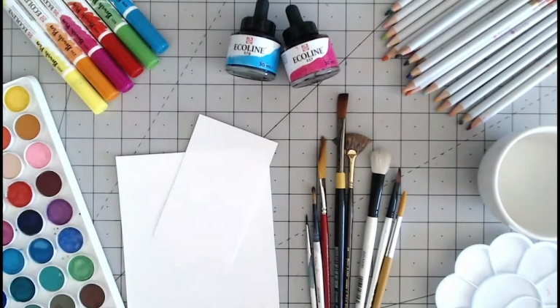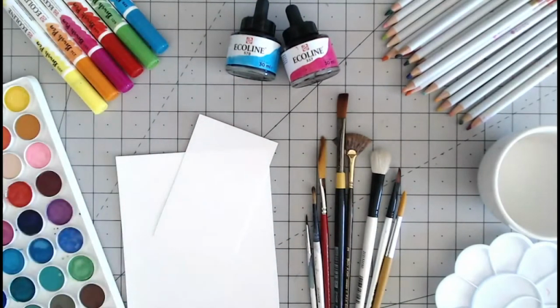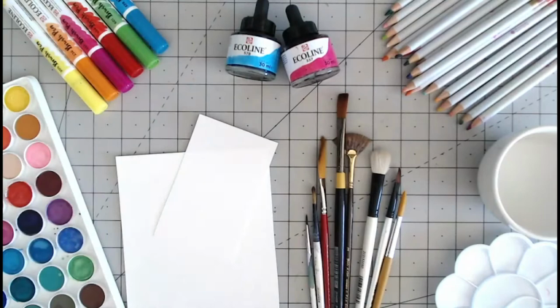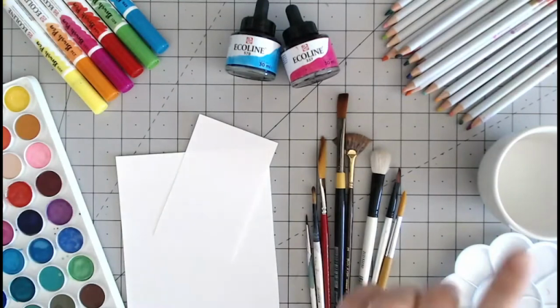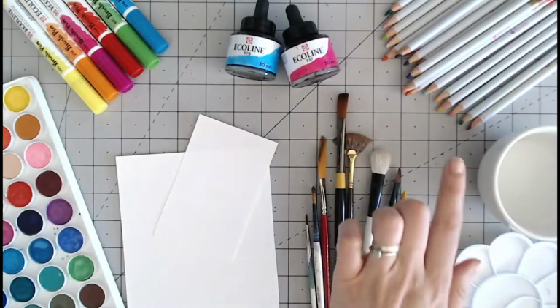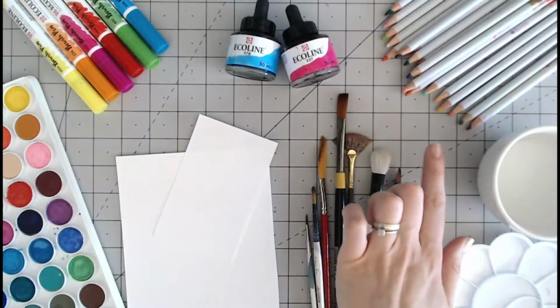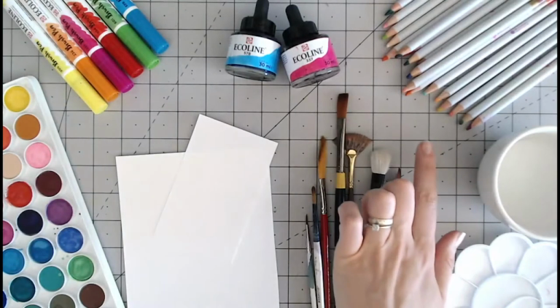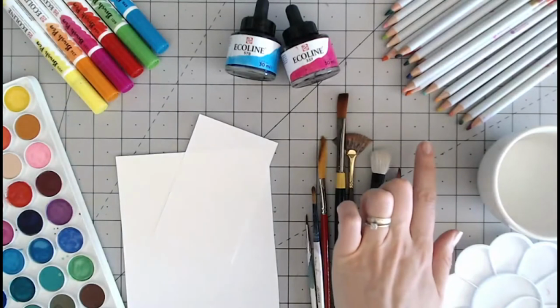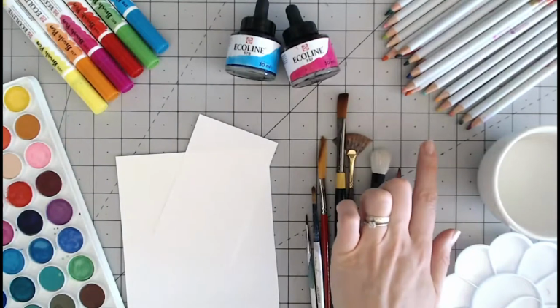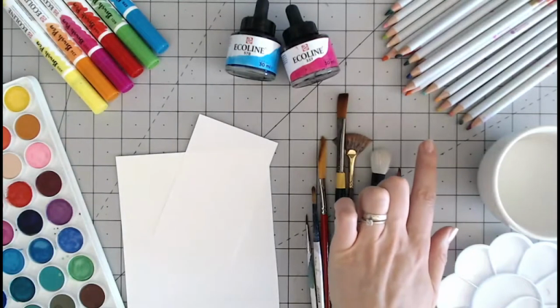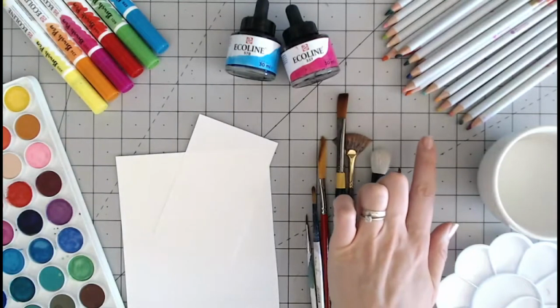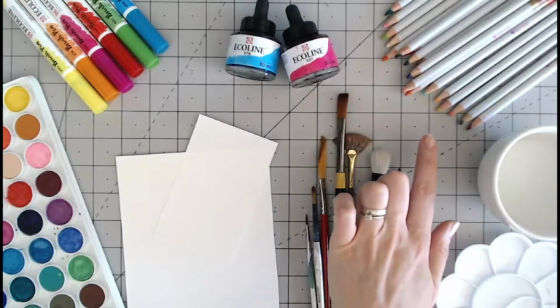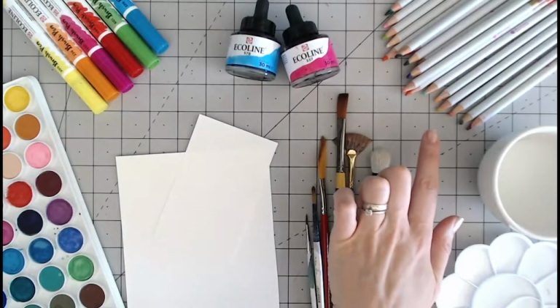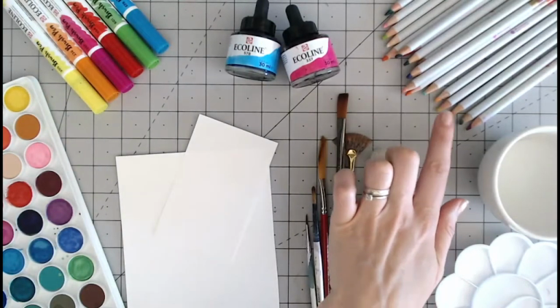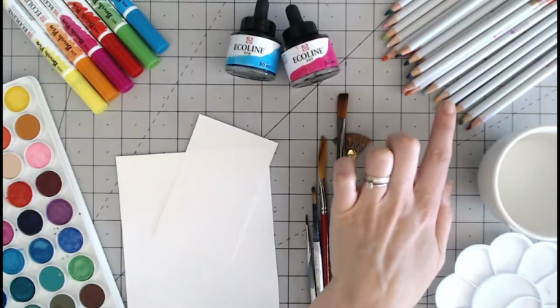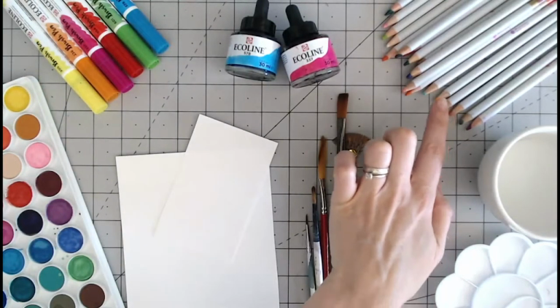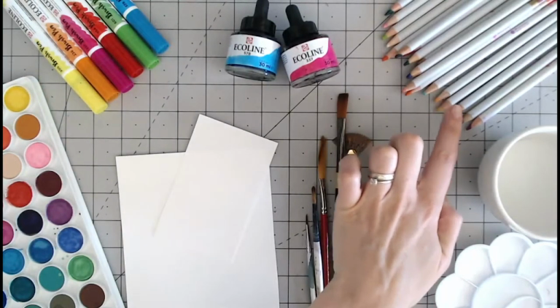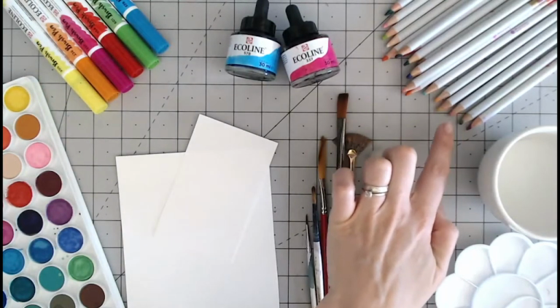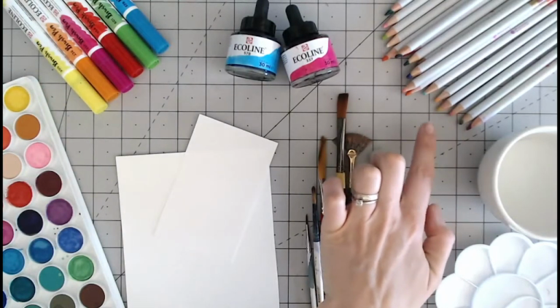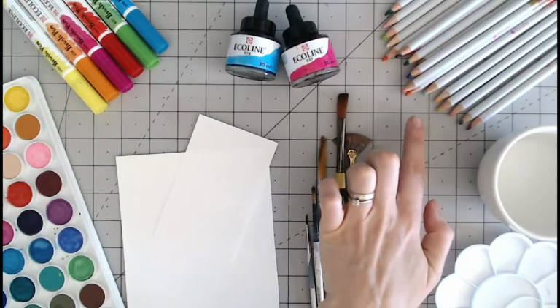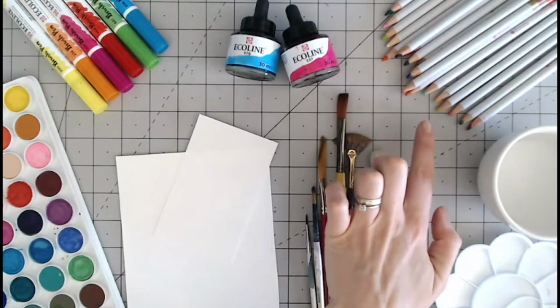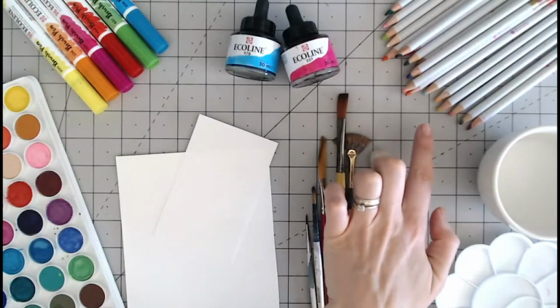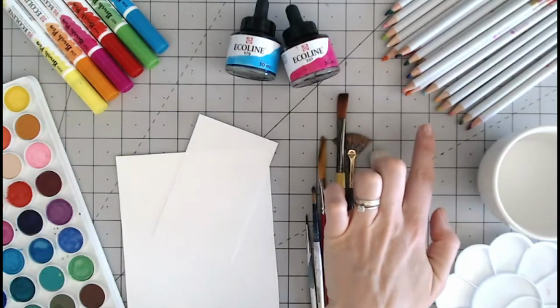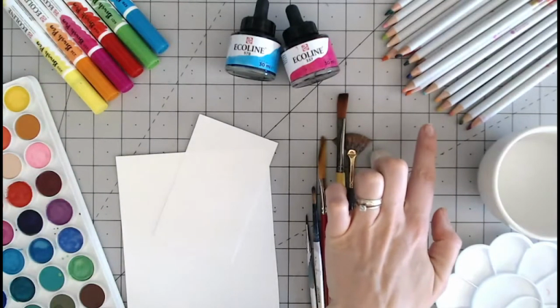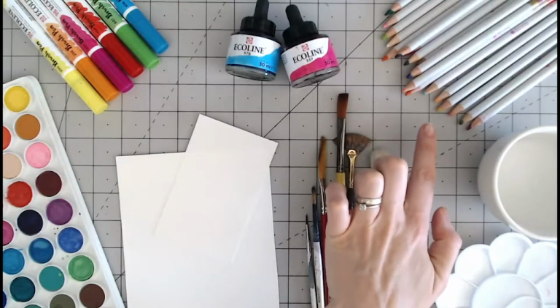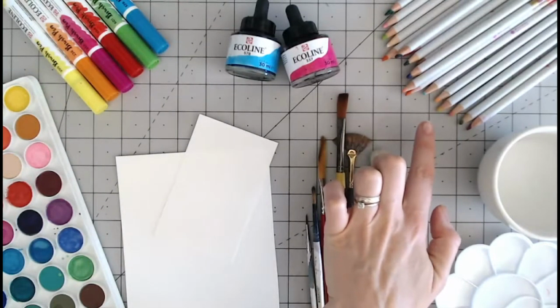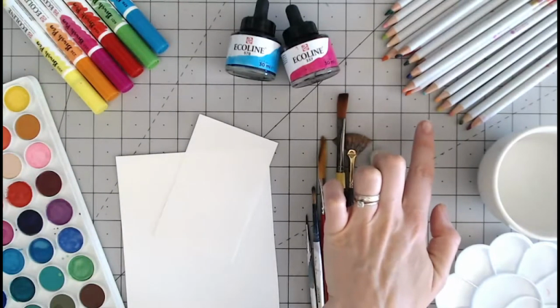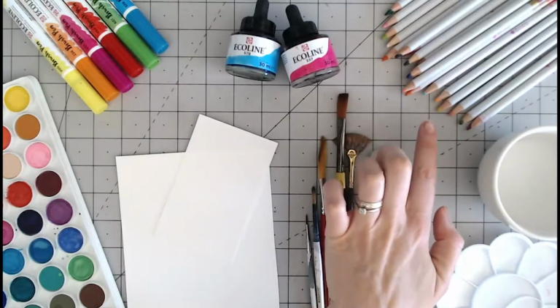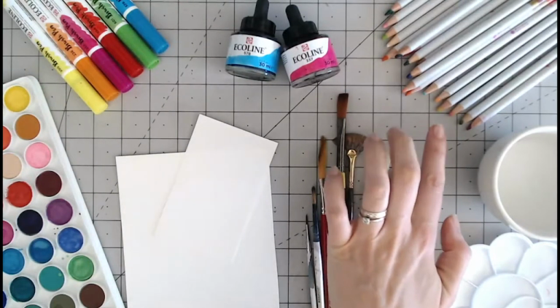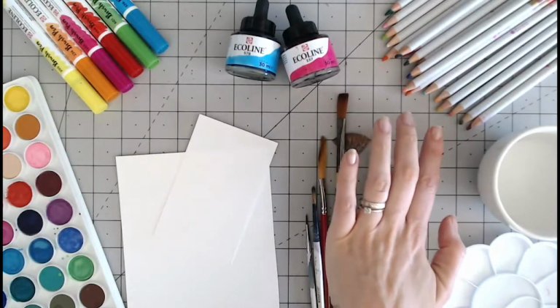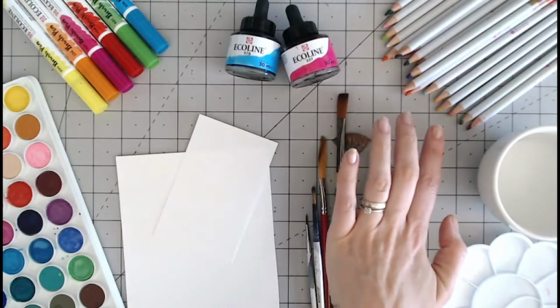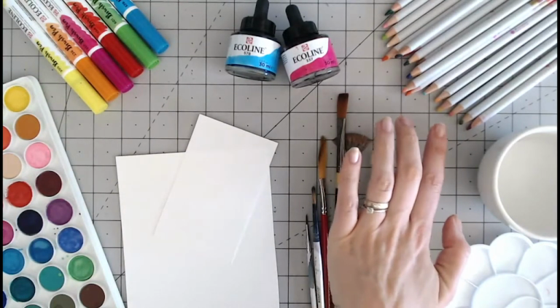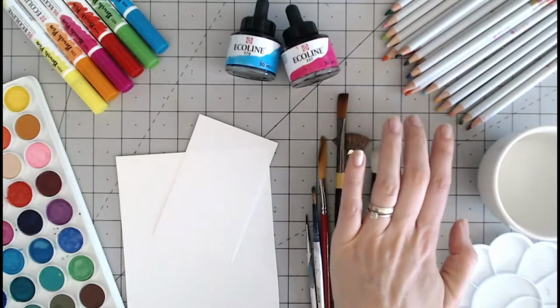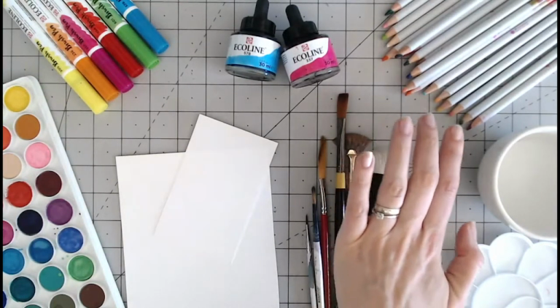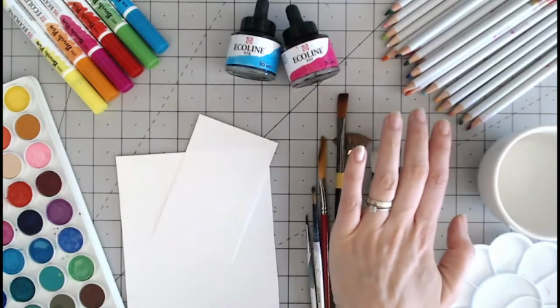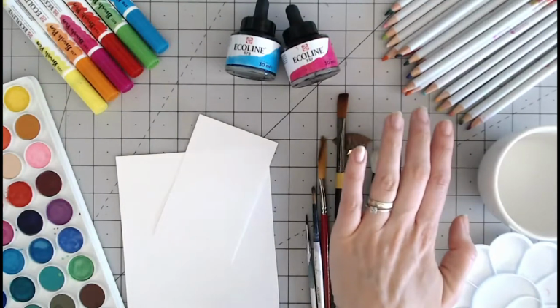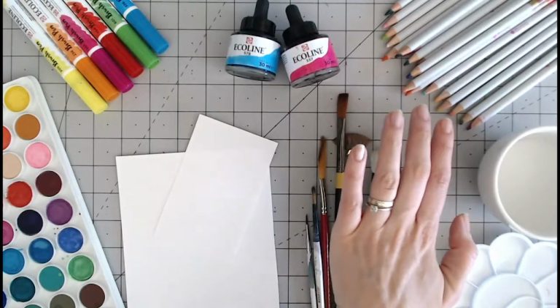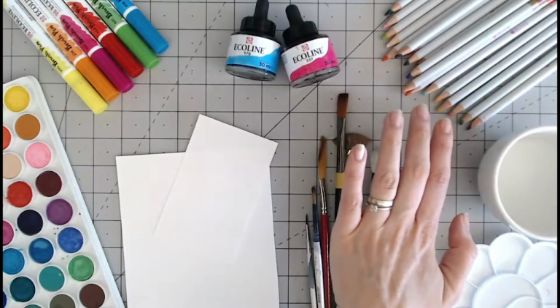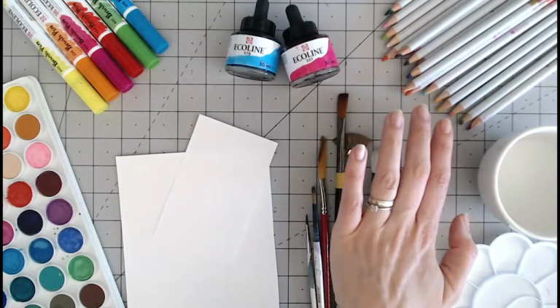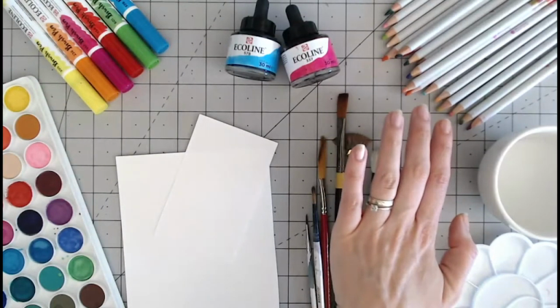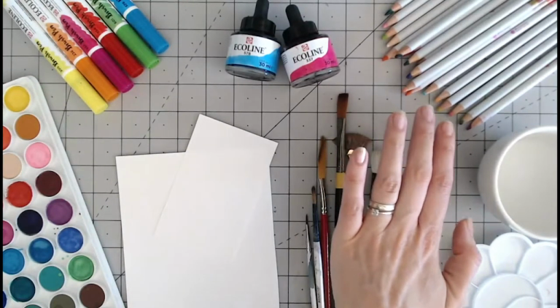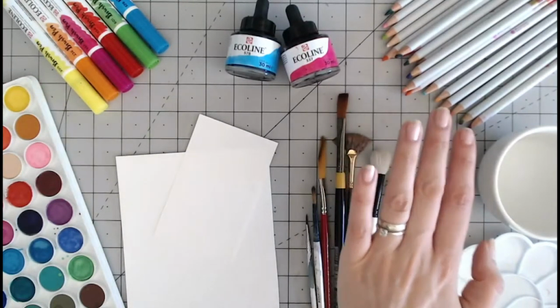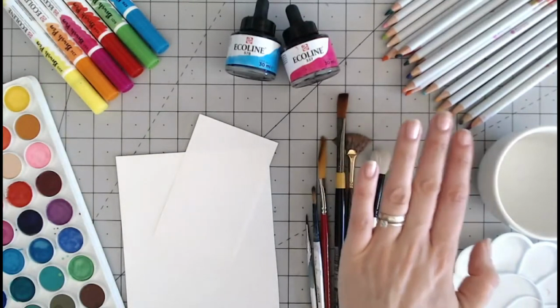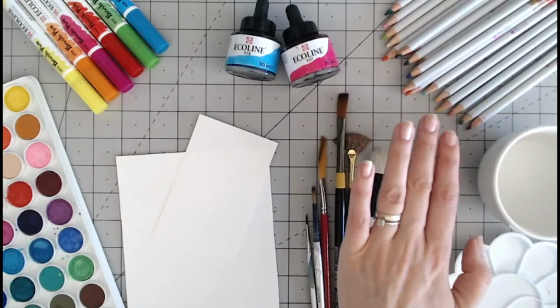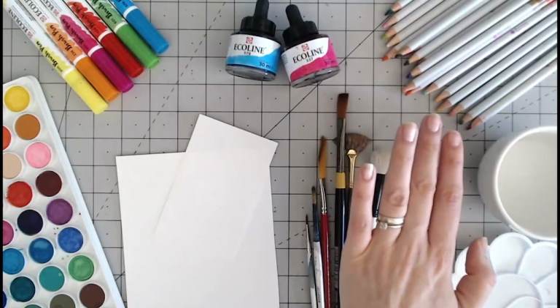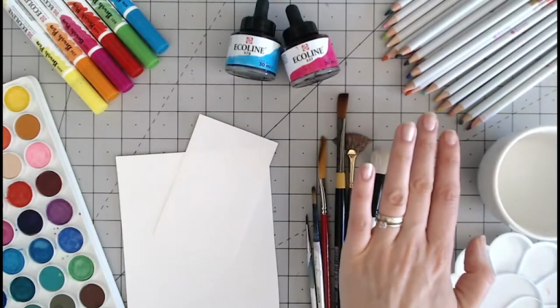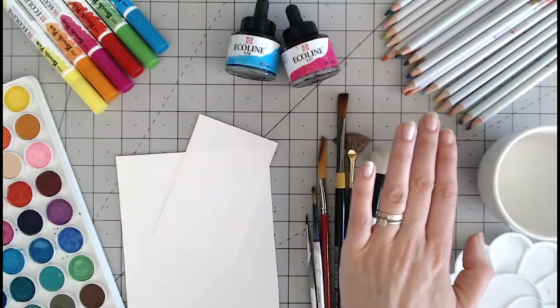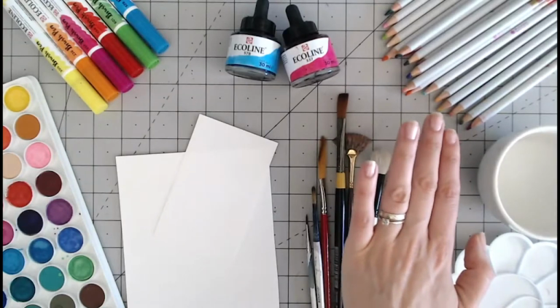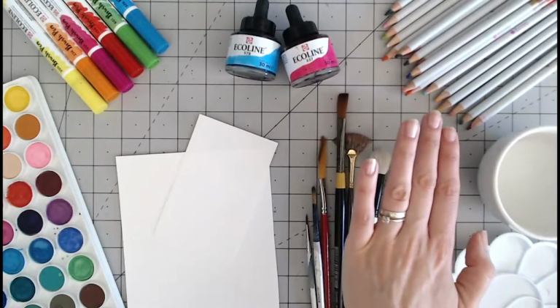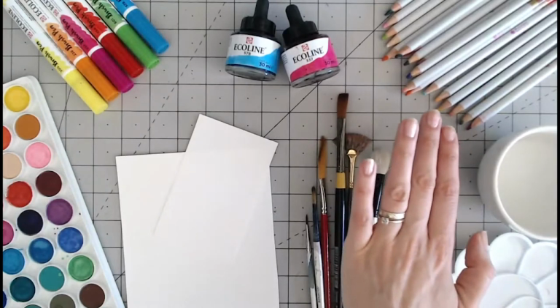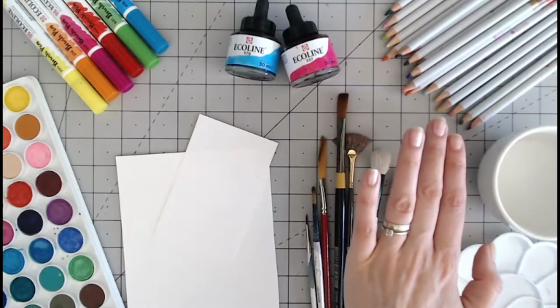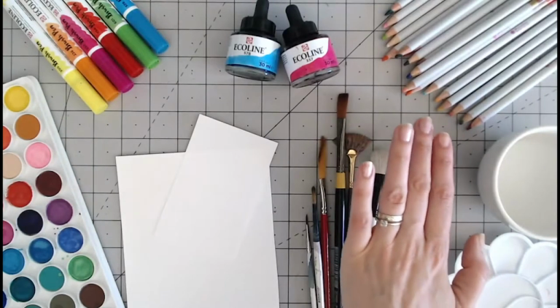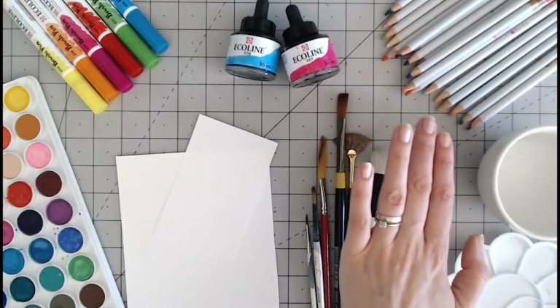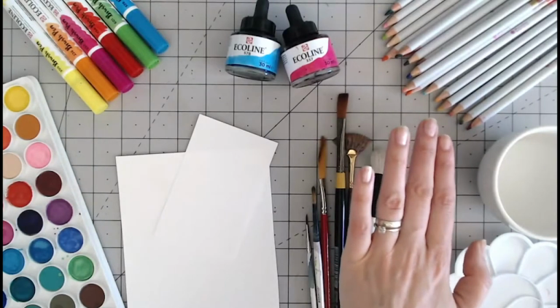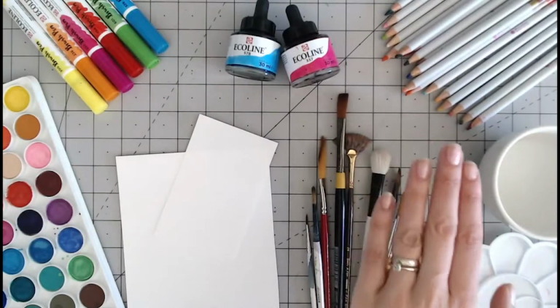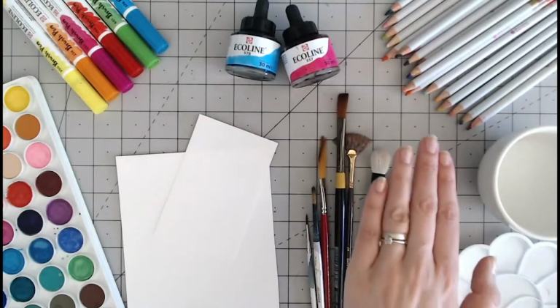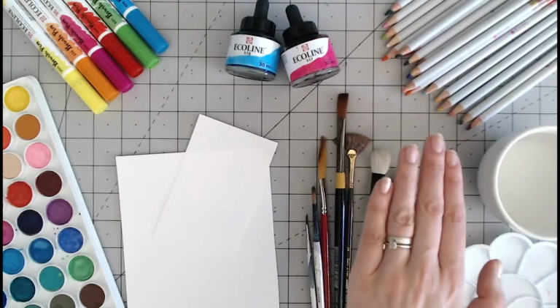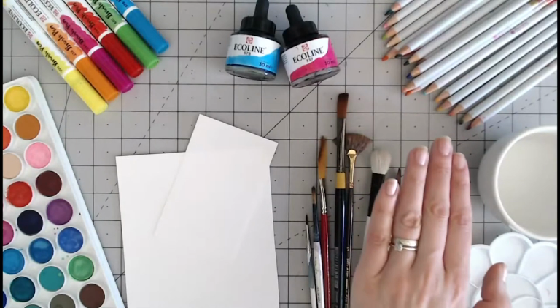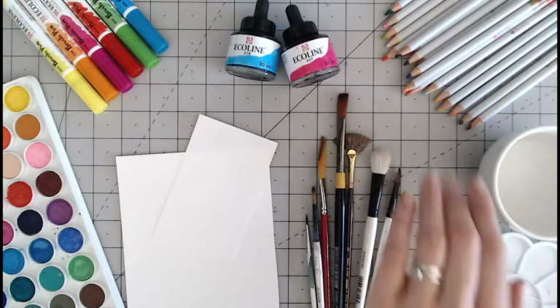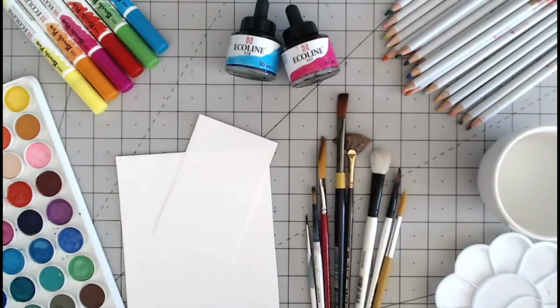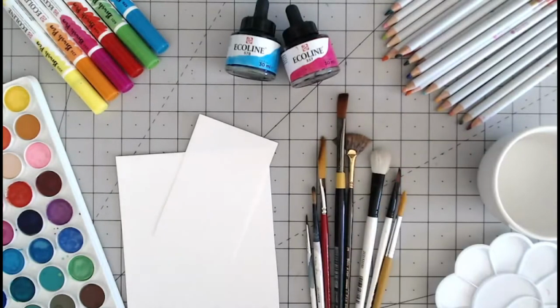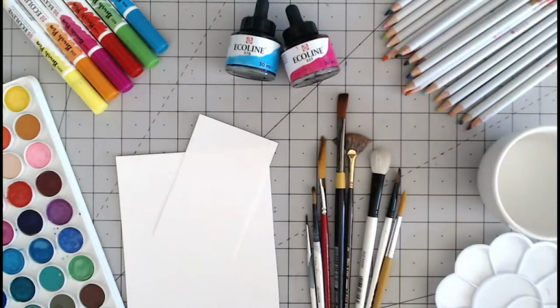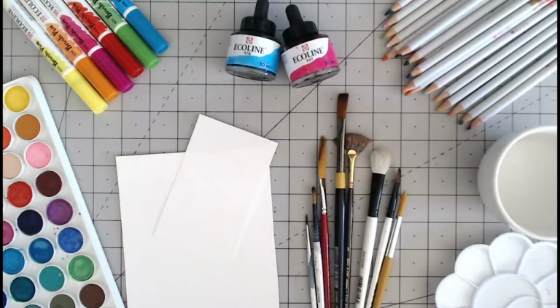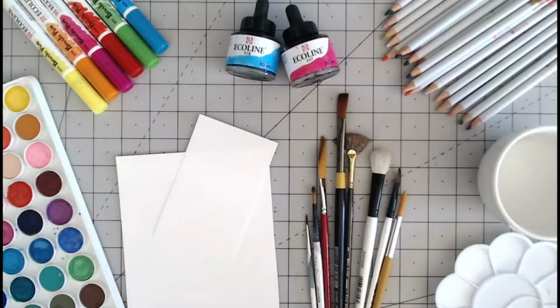We have pencils as well — again a hard watercolour that needs to be mixed with water but can be used dry as well, as they are in pencil form.